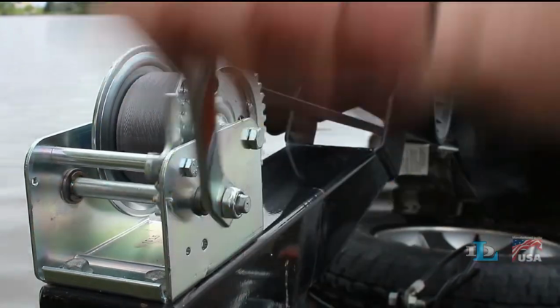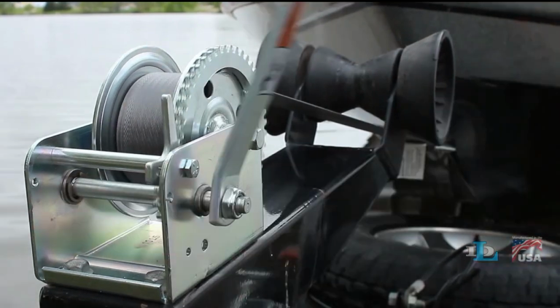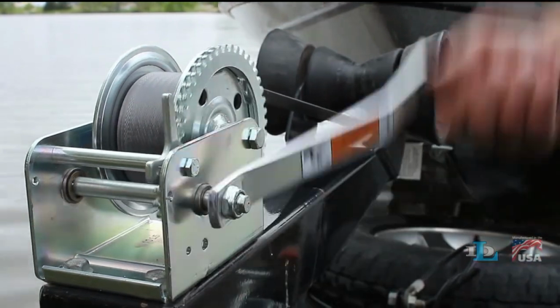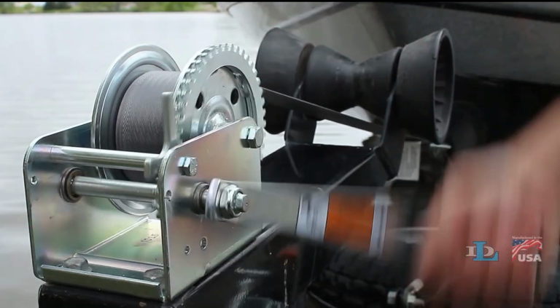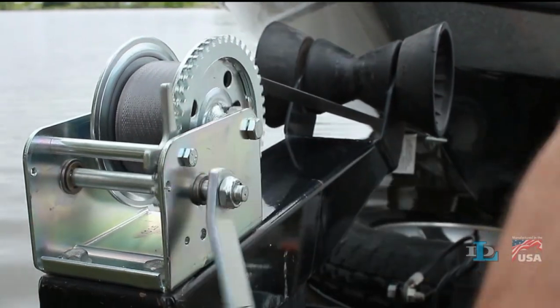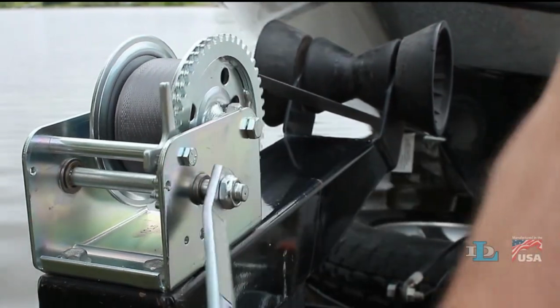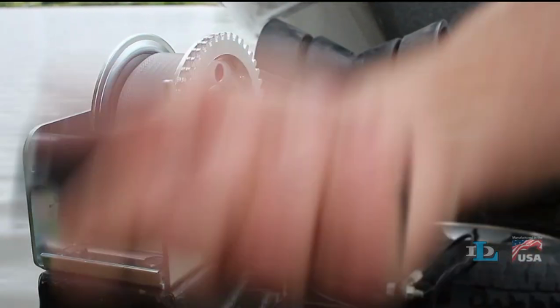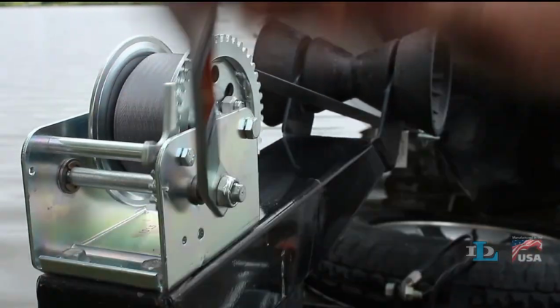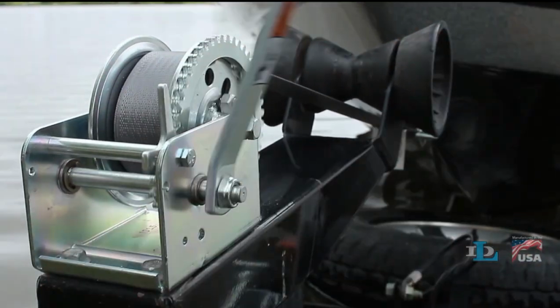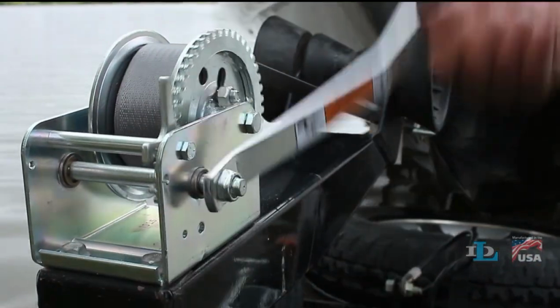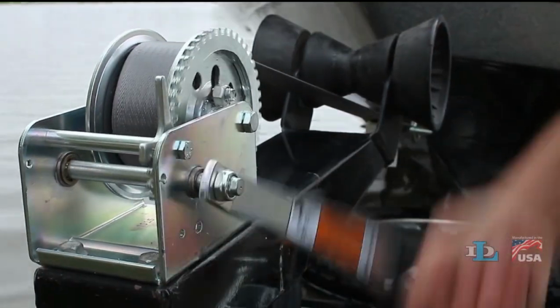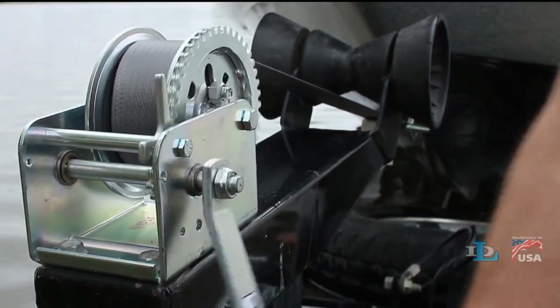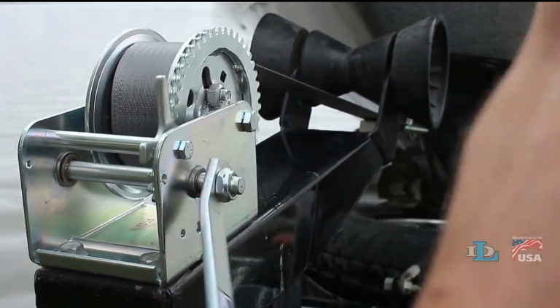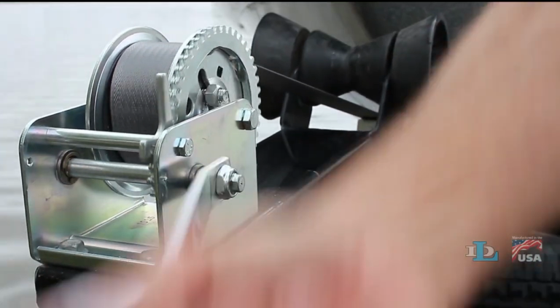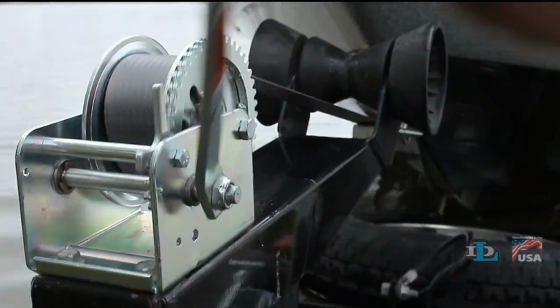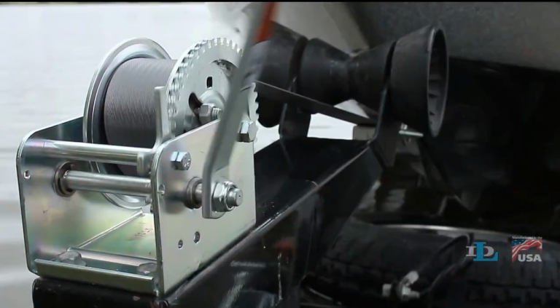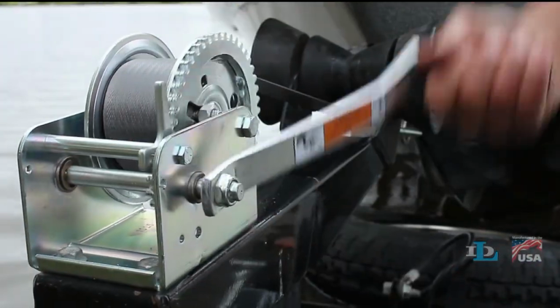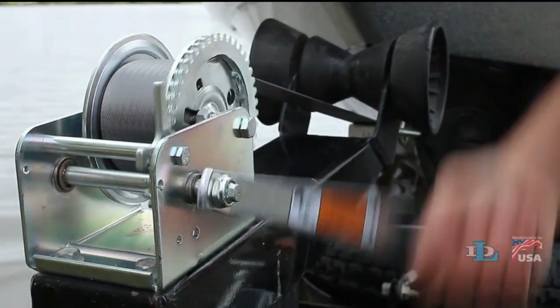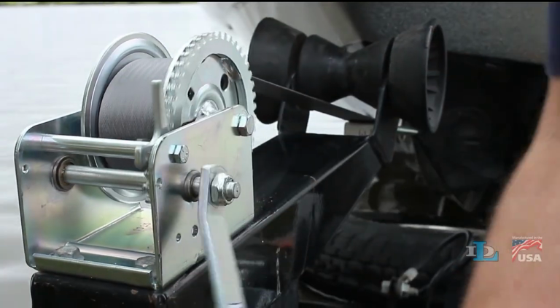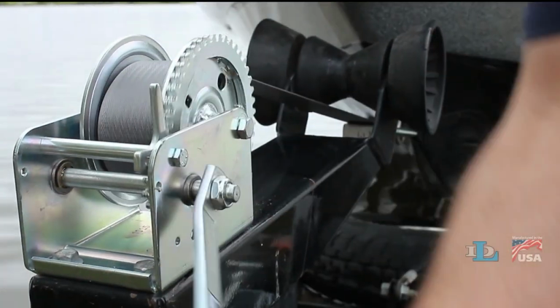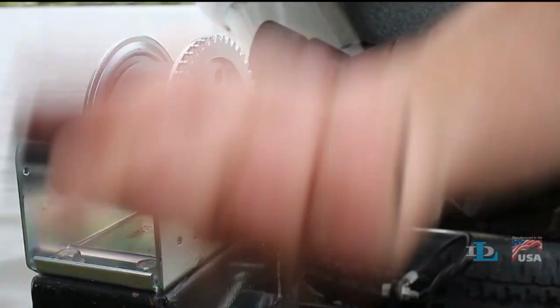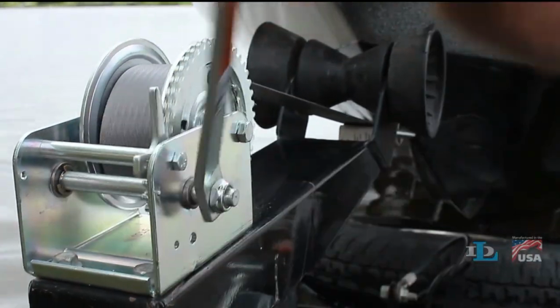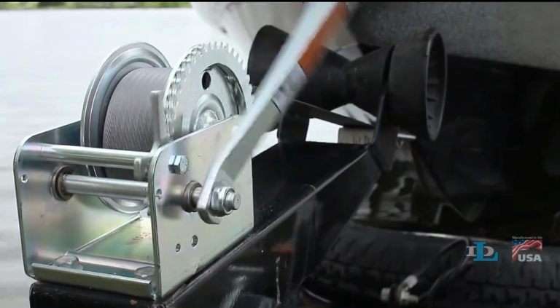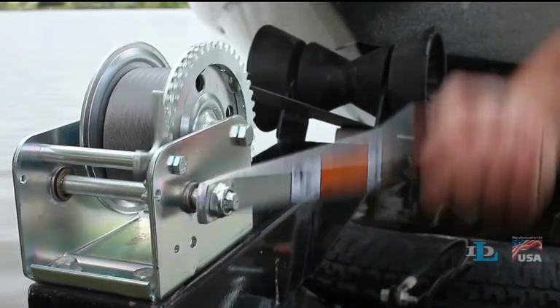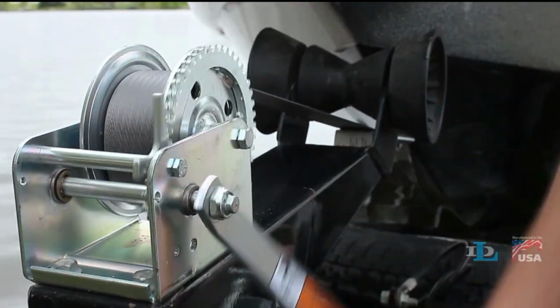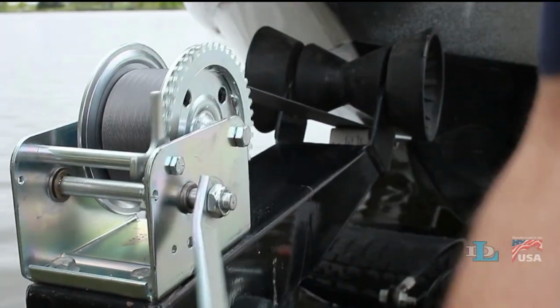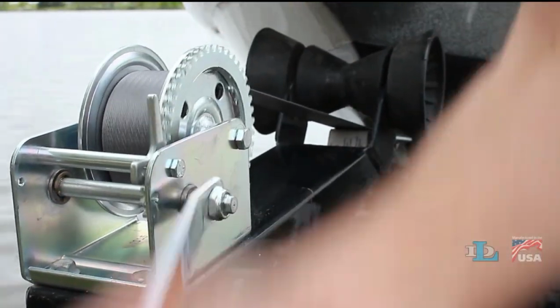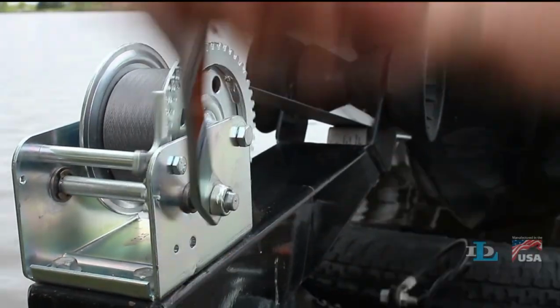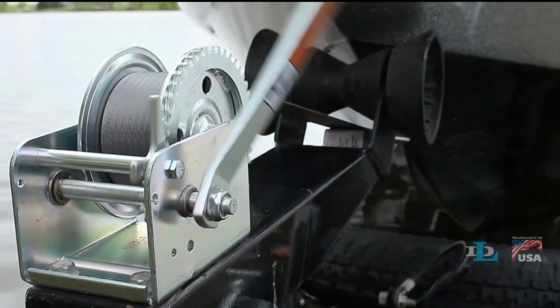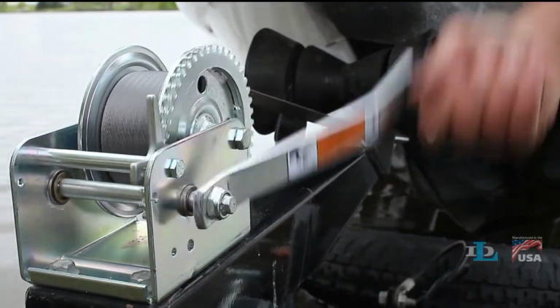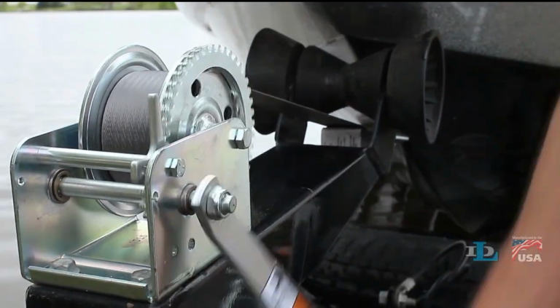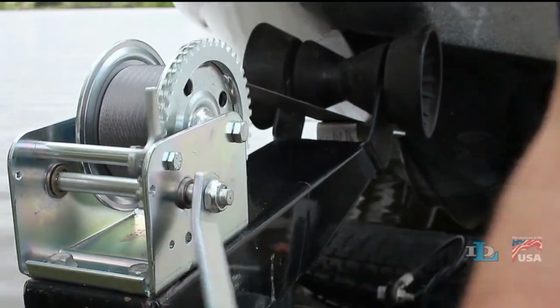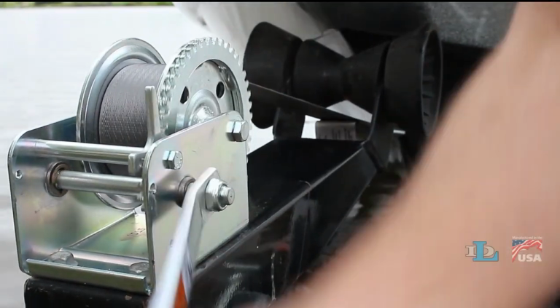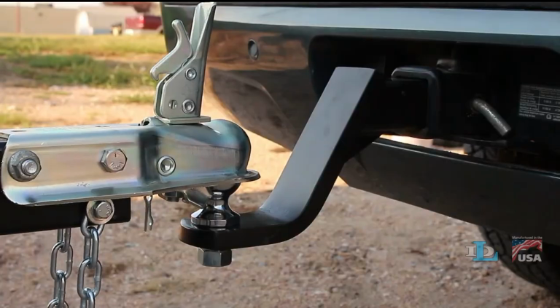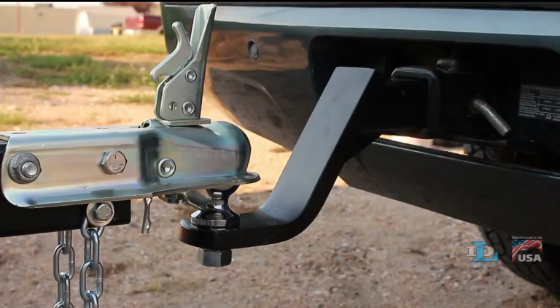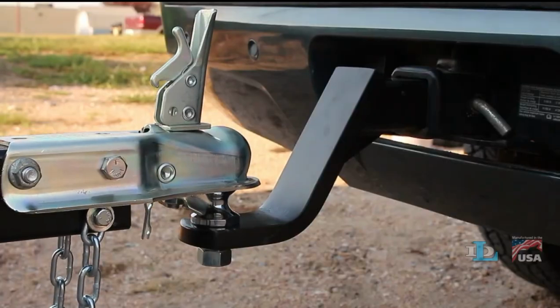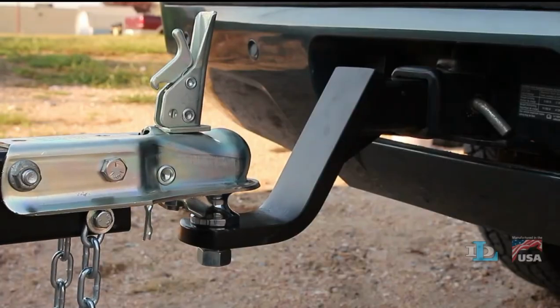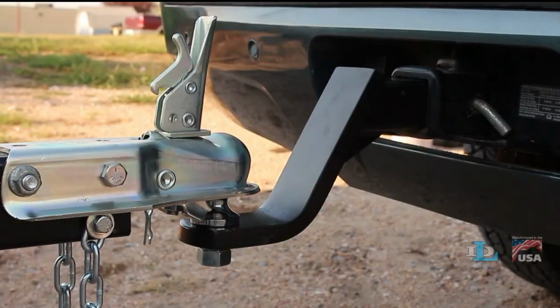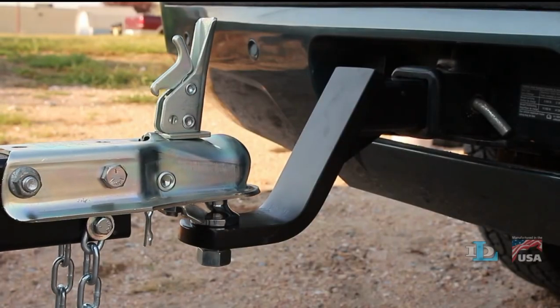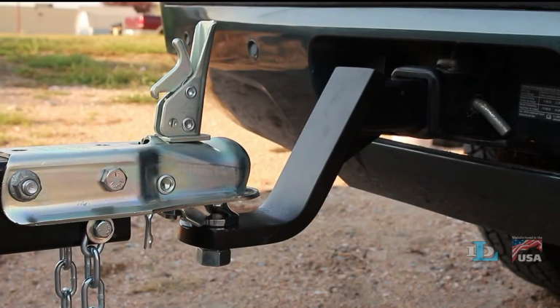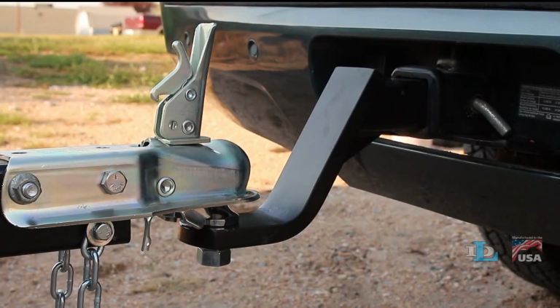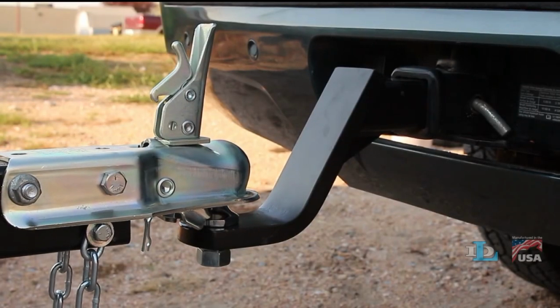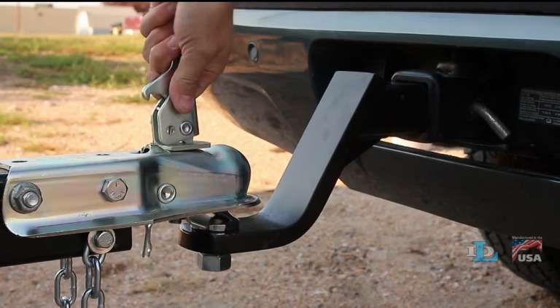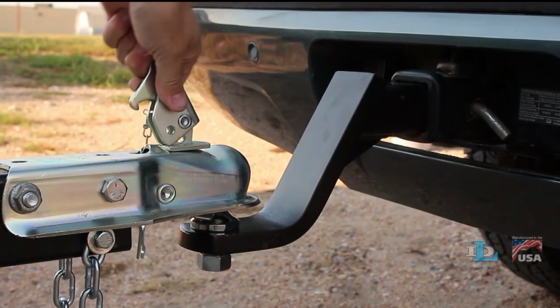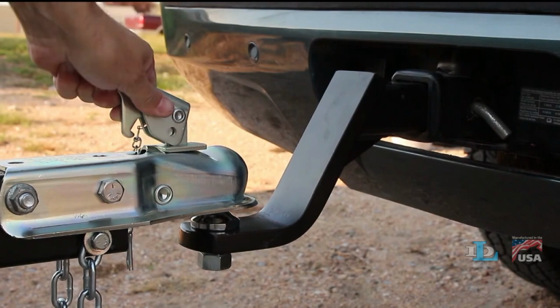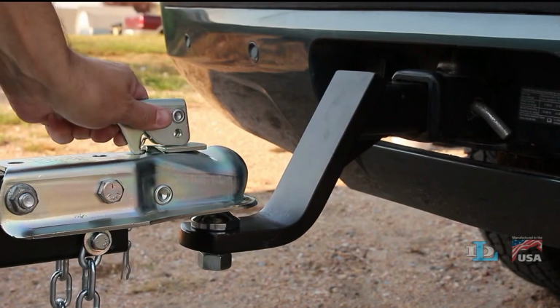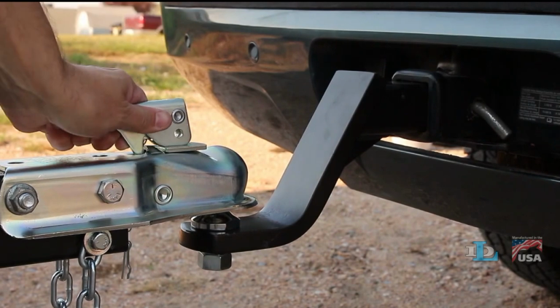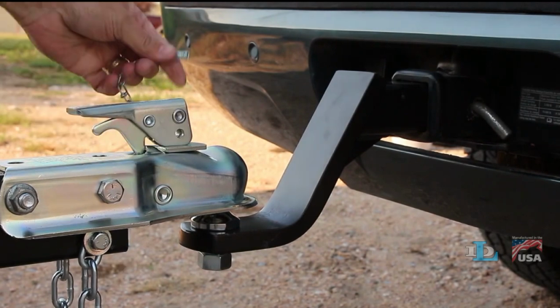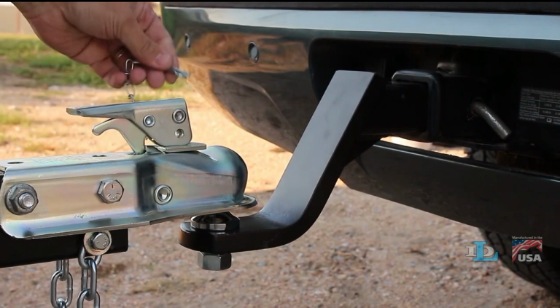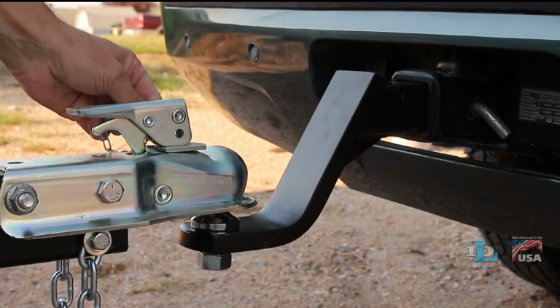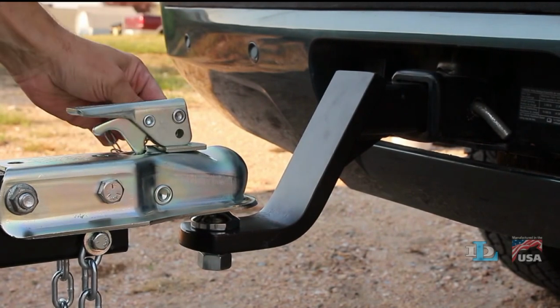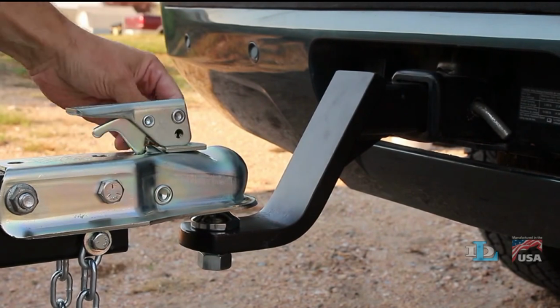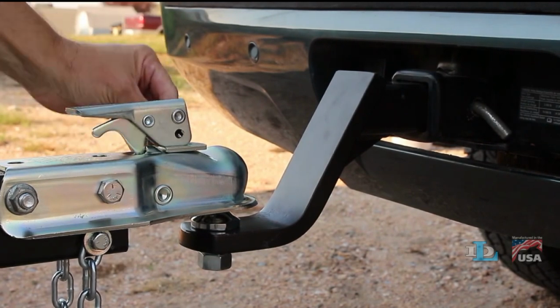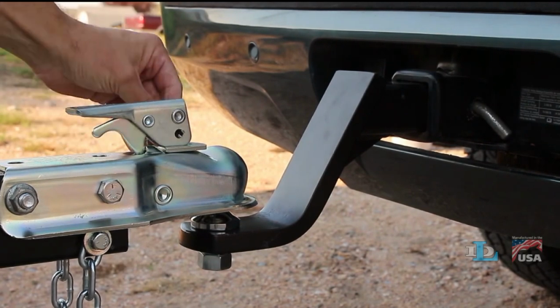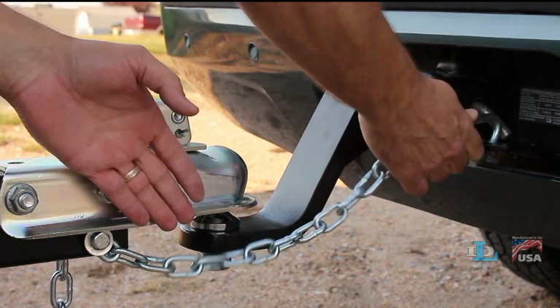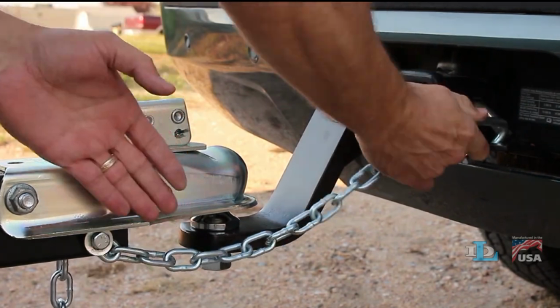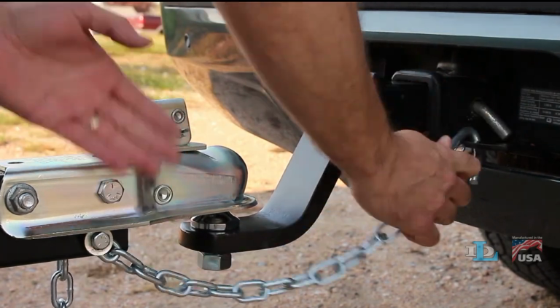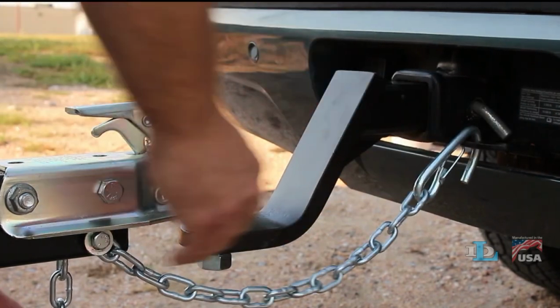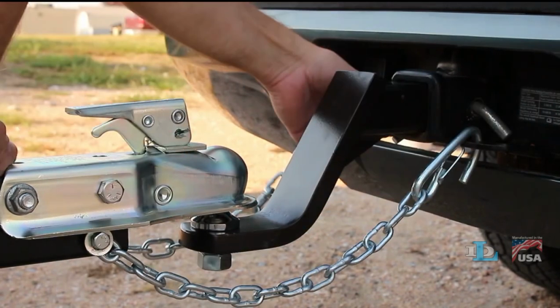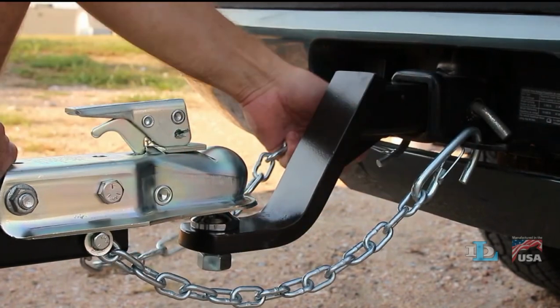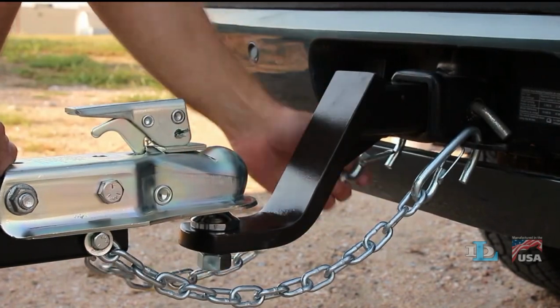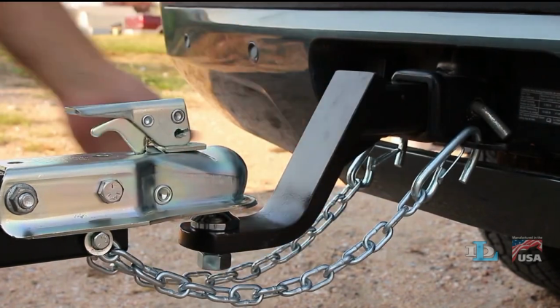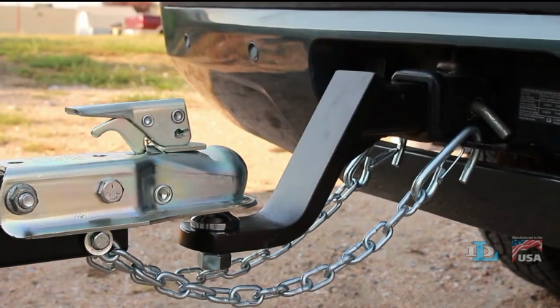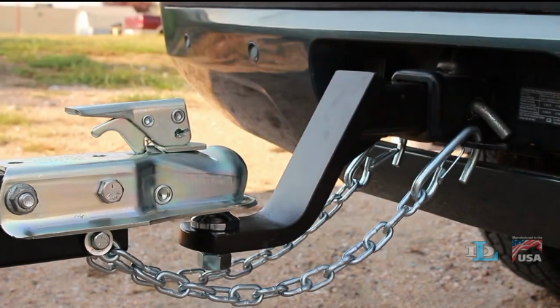Made in the USA winches and couplers, backed by top-notch customer service. DL, the choice of professionals.